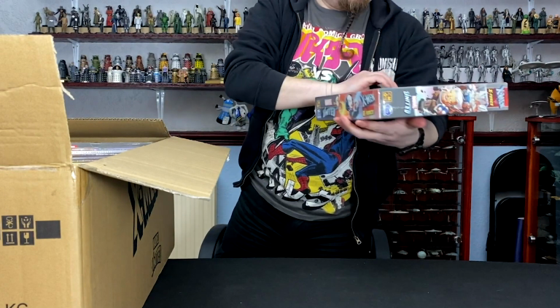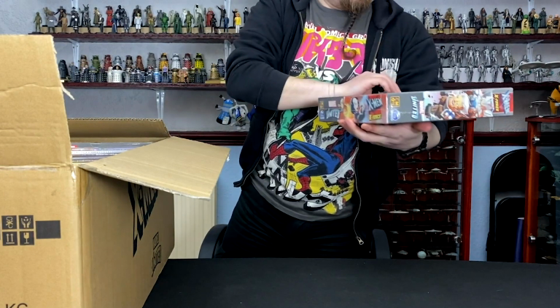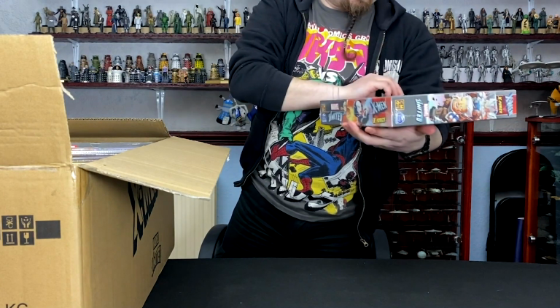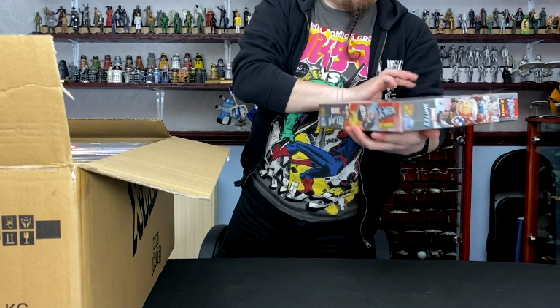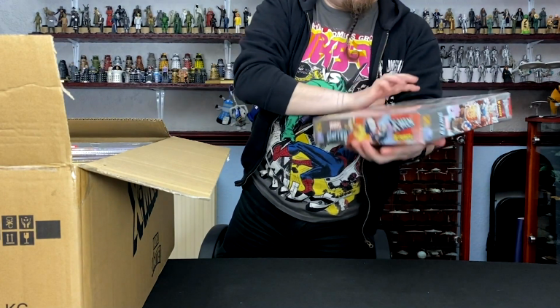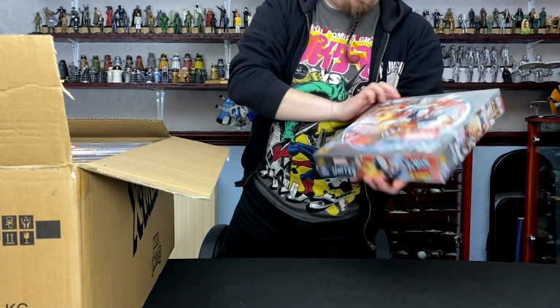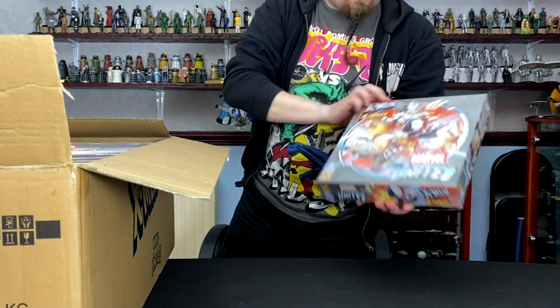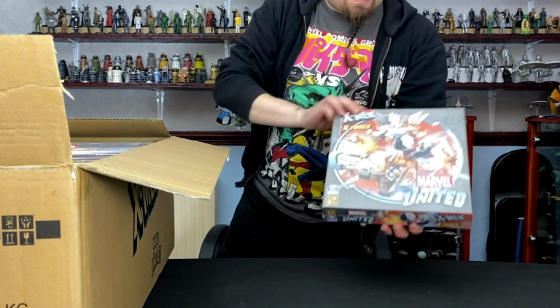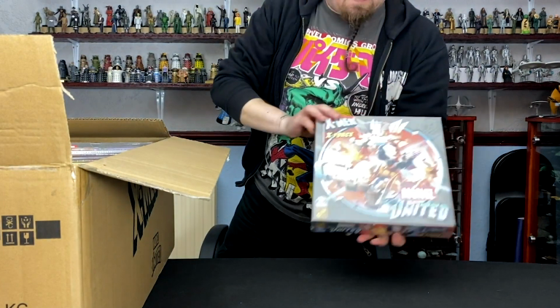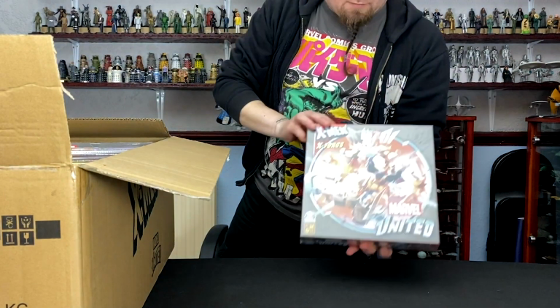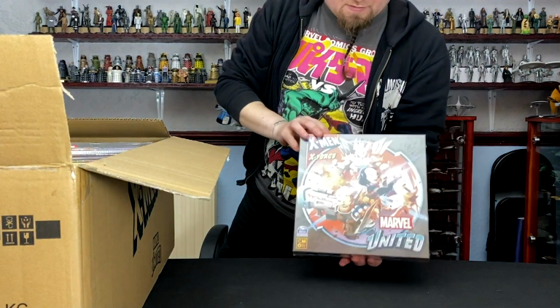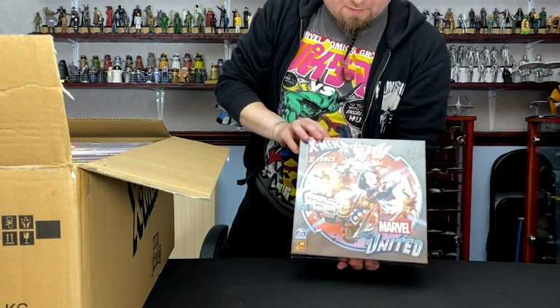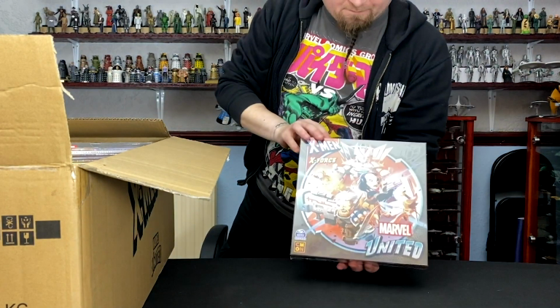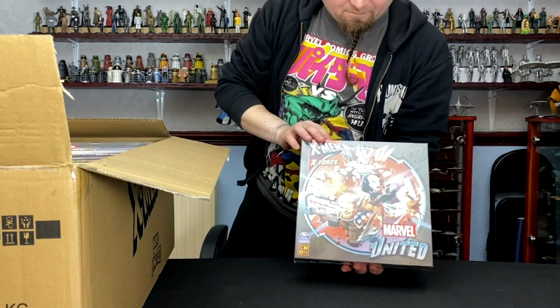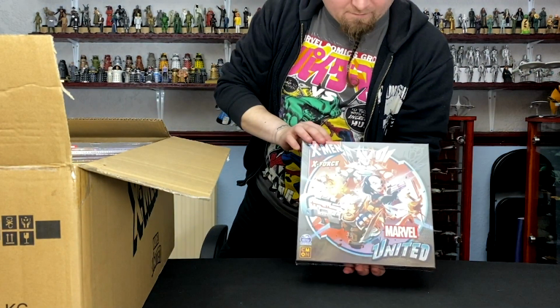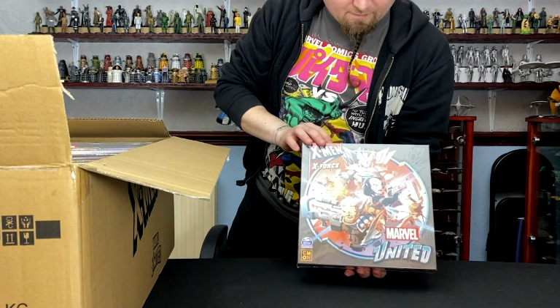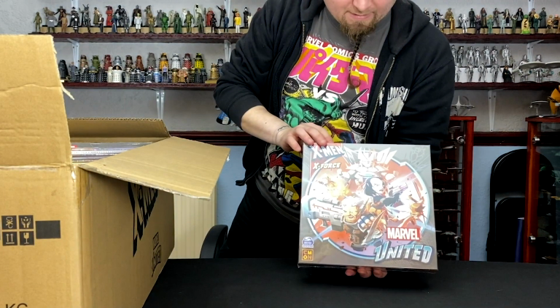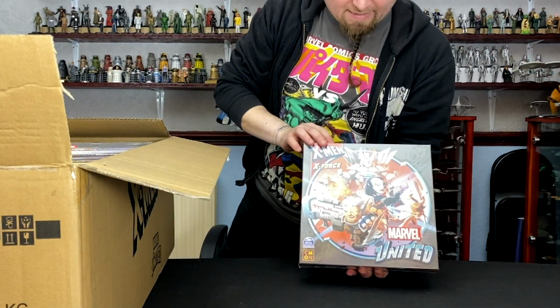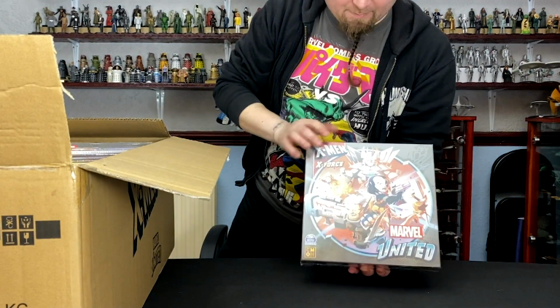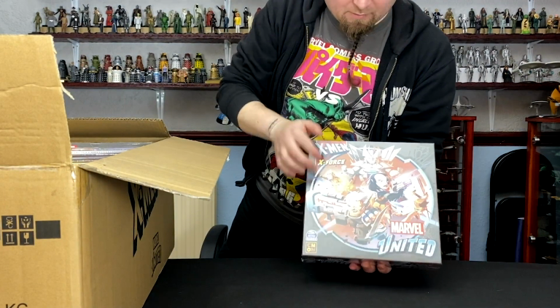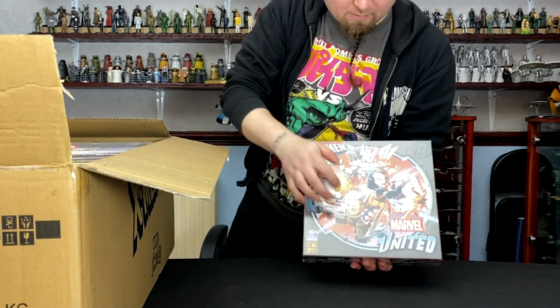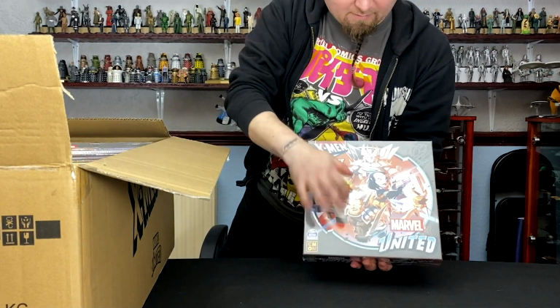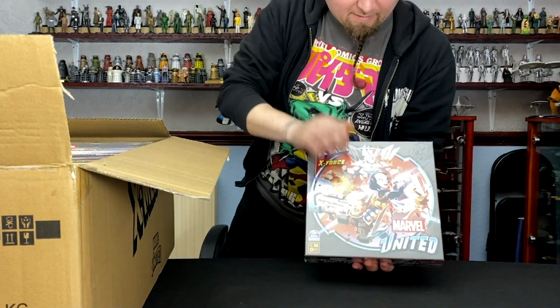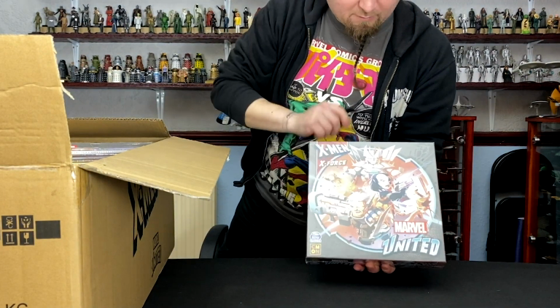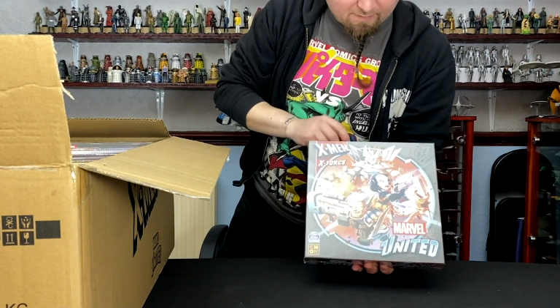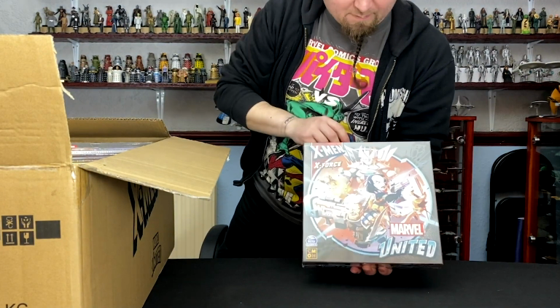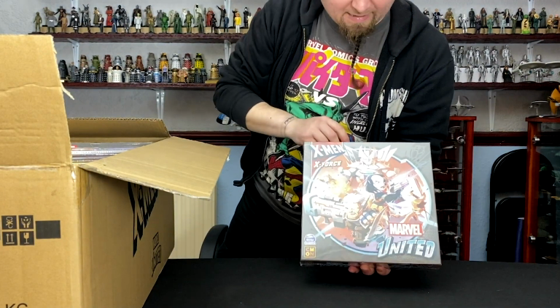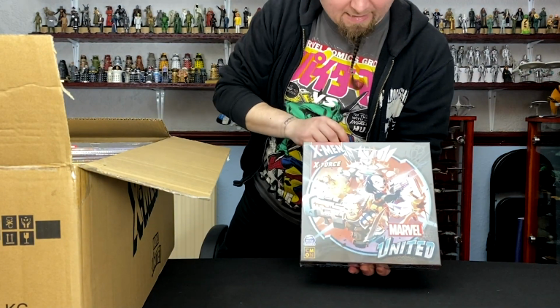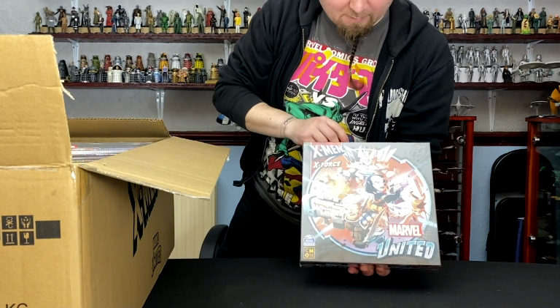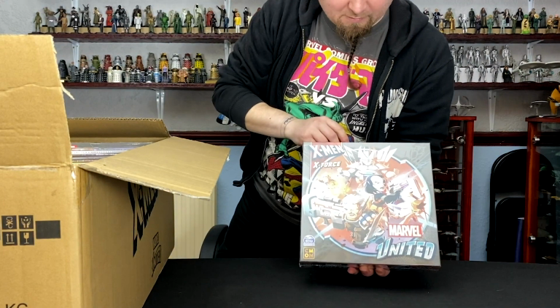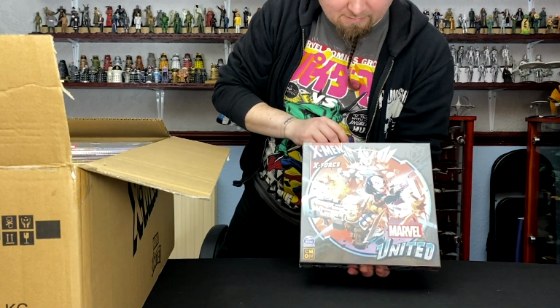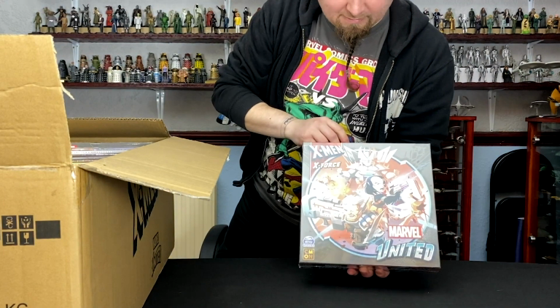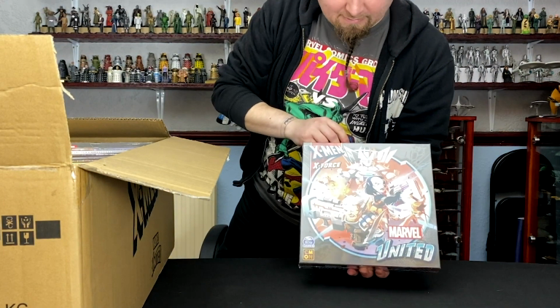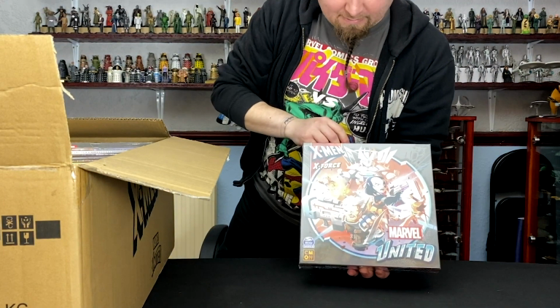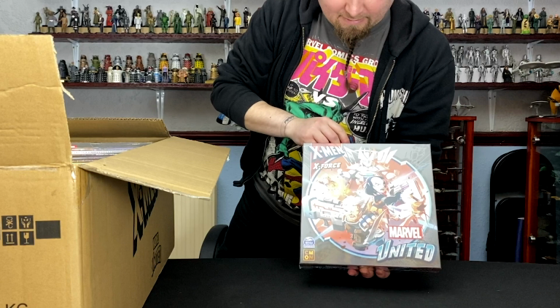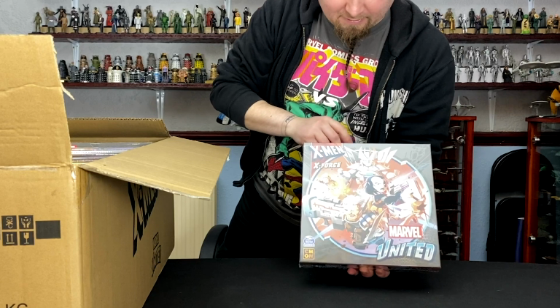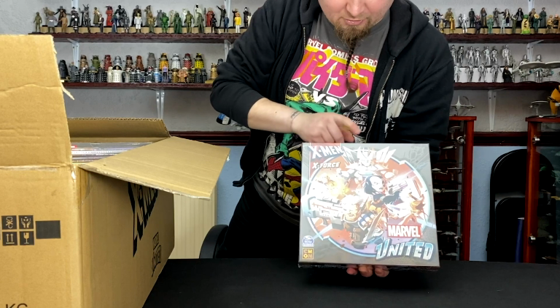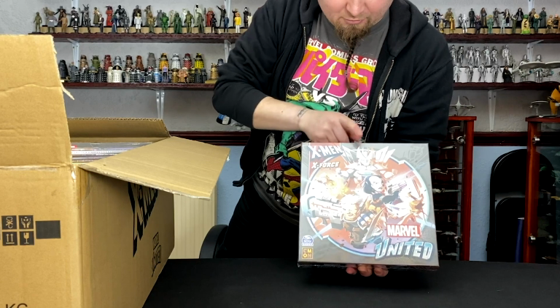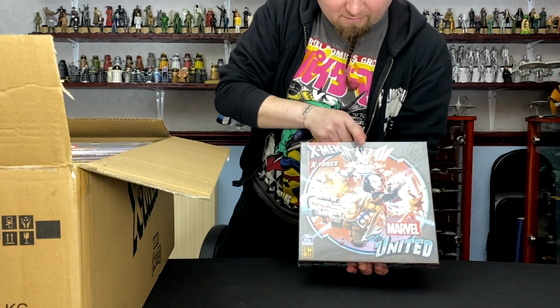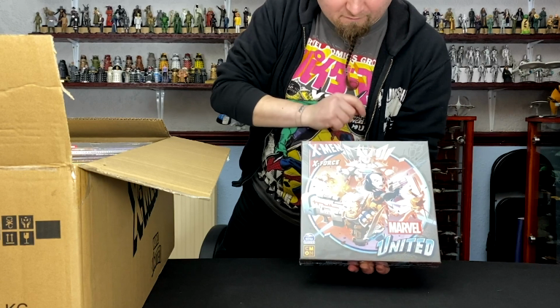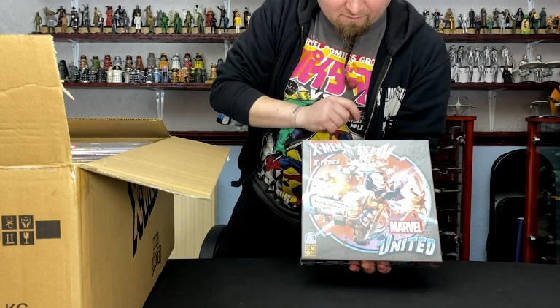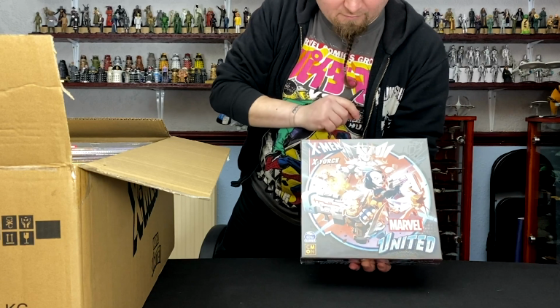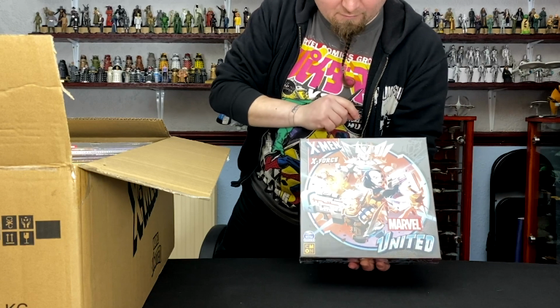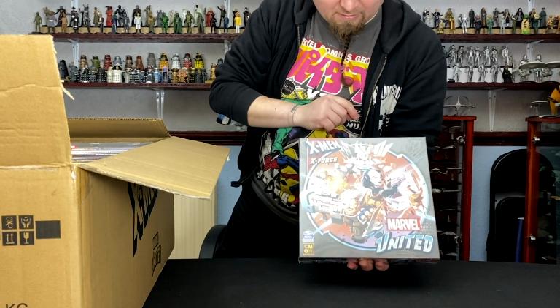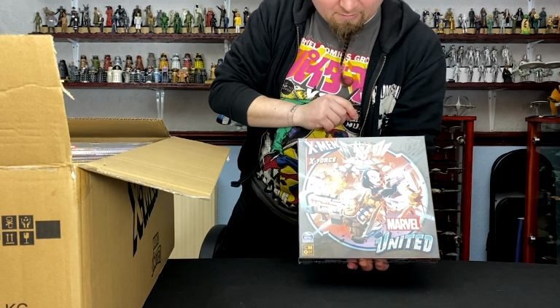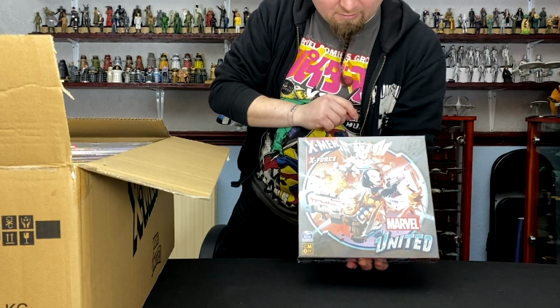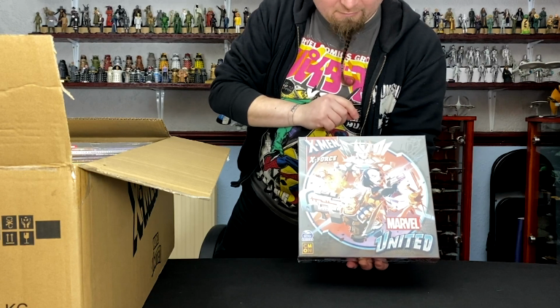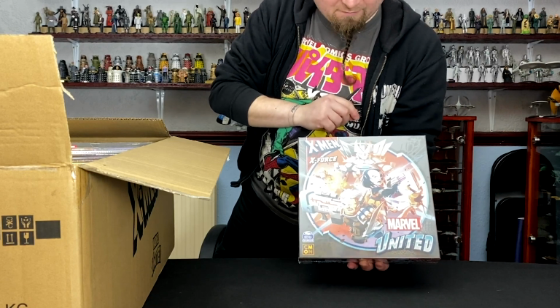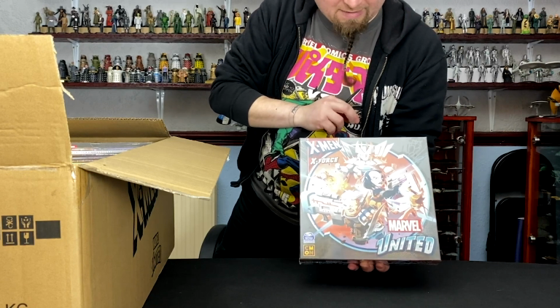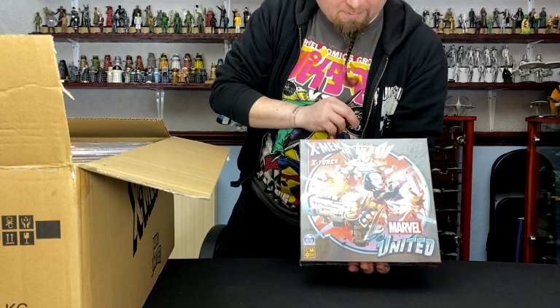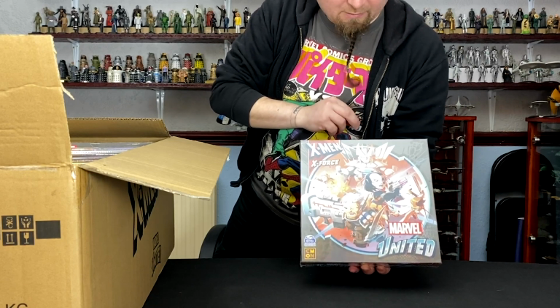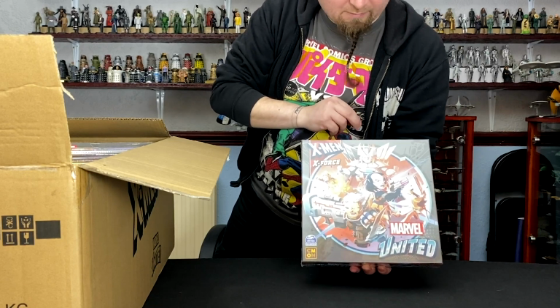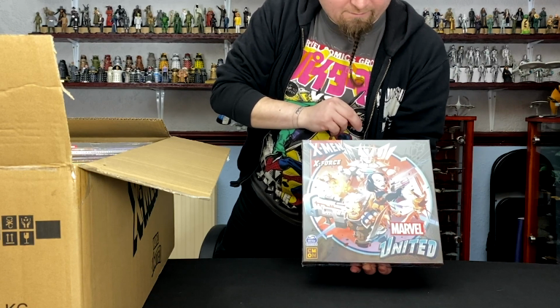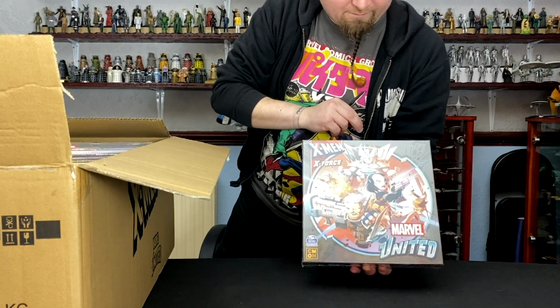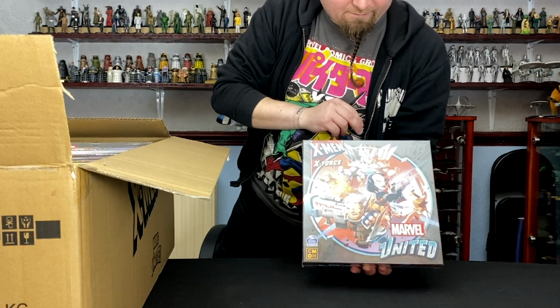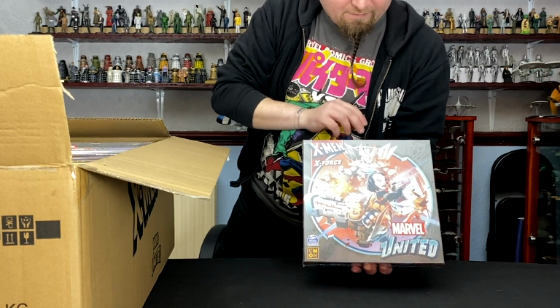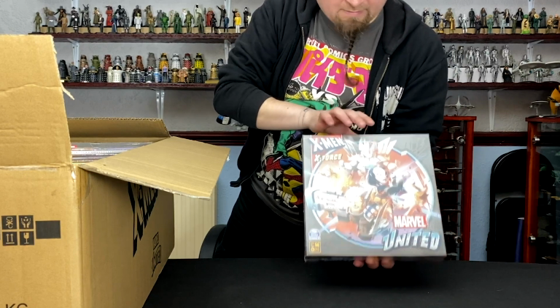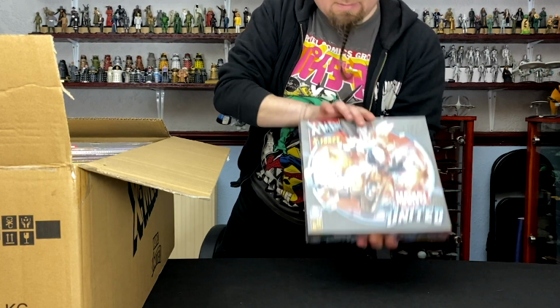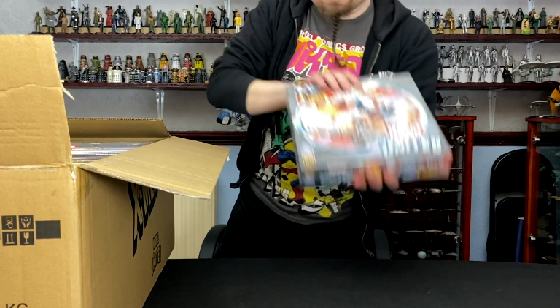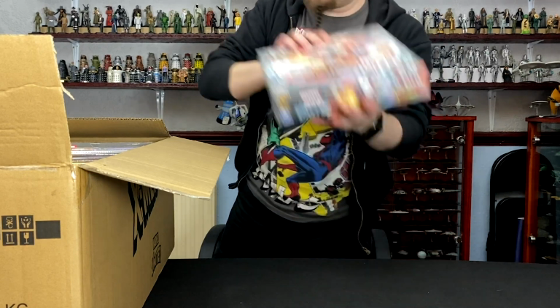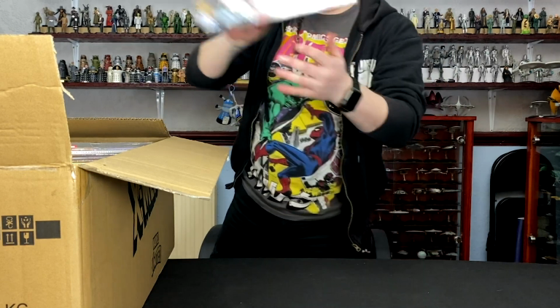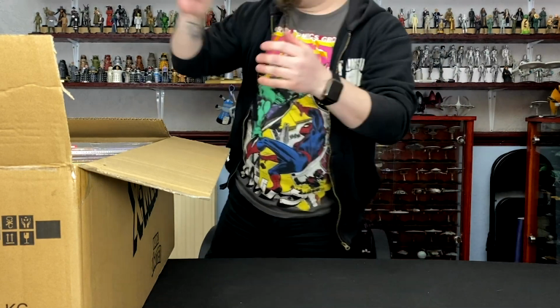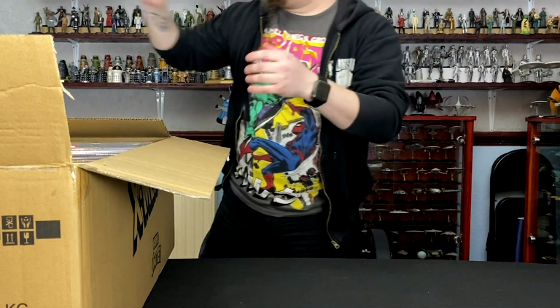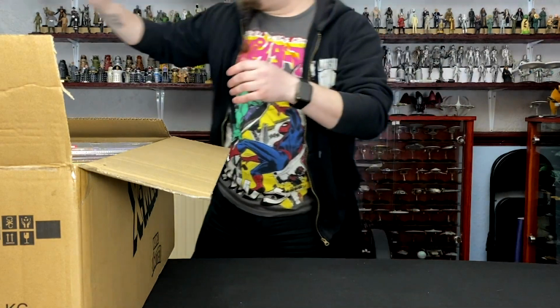Next, we've got X-Force. Cable — everyone loves a bit of Cable. And Strife, who's a clone of Cable. Spoilers.